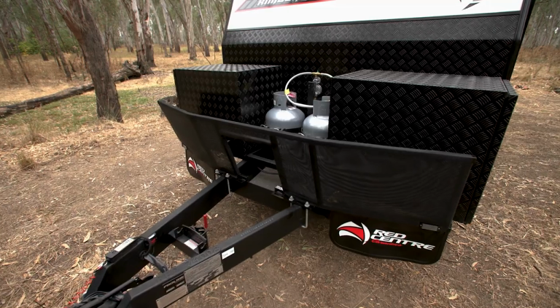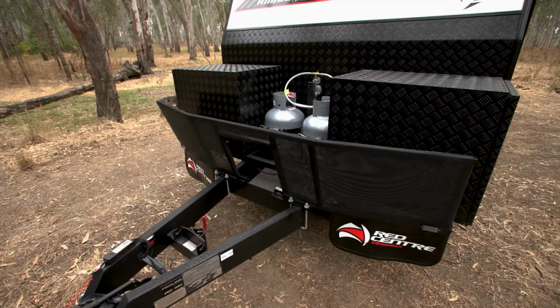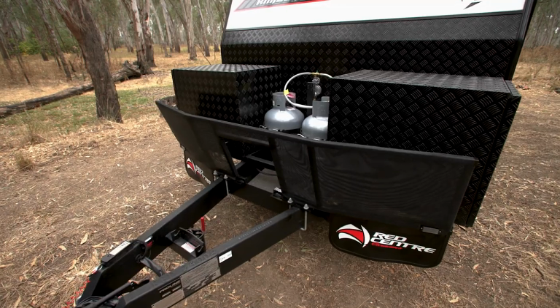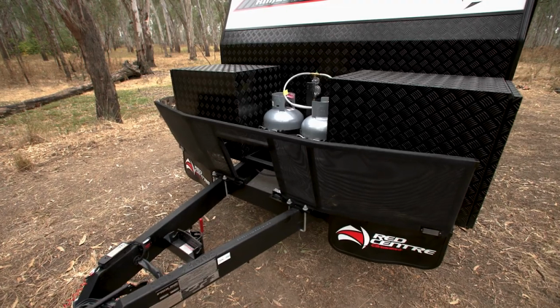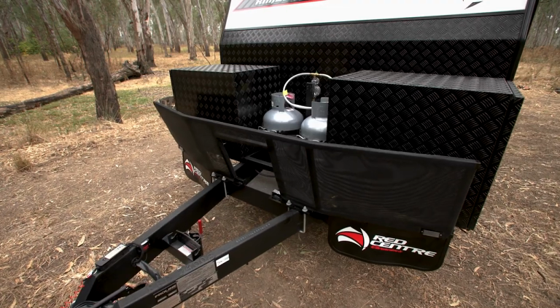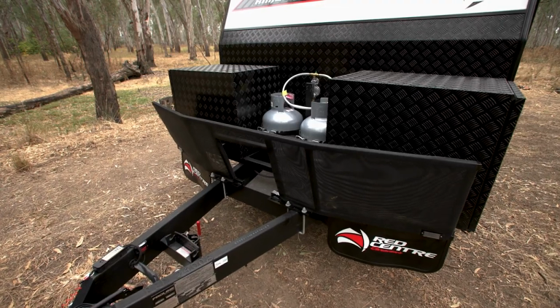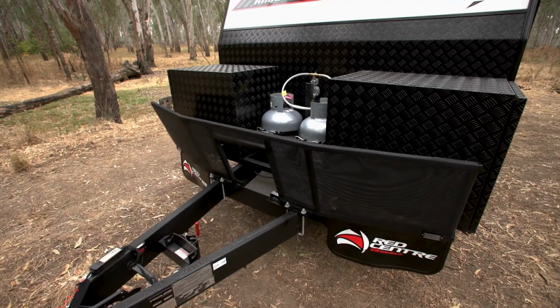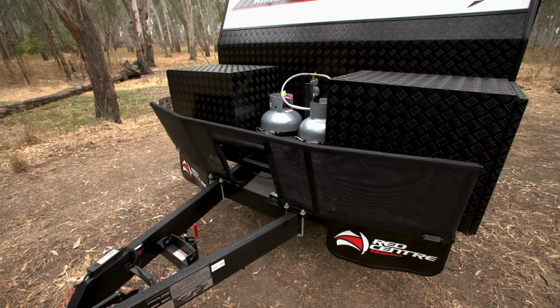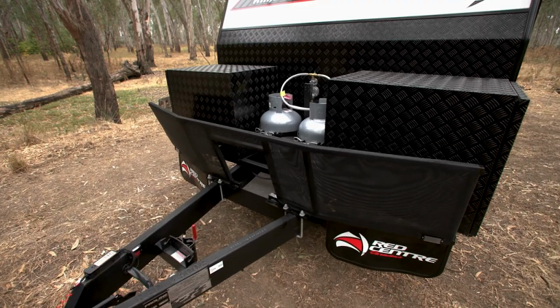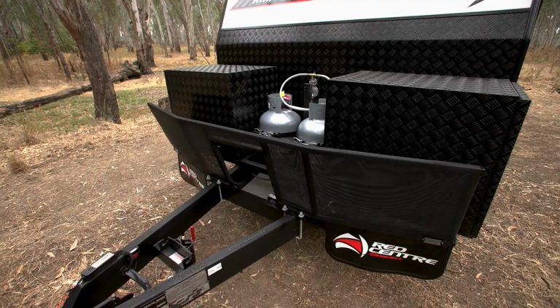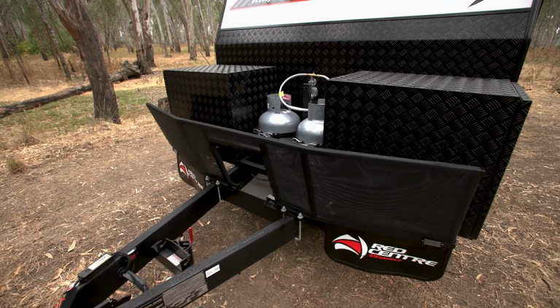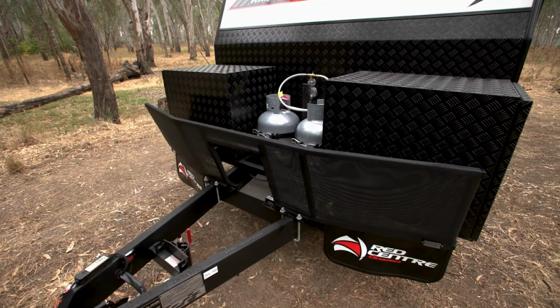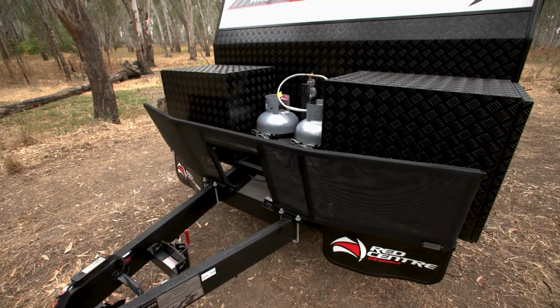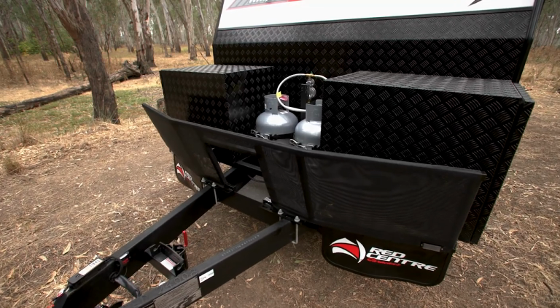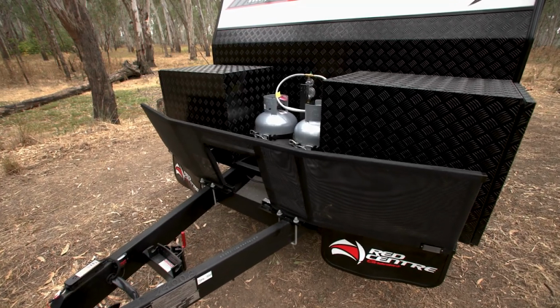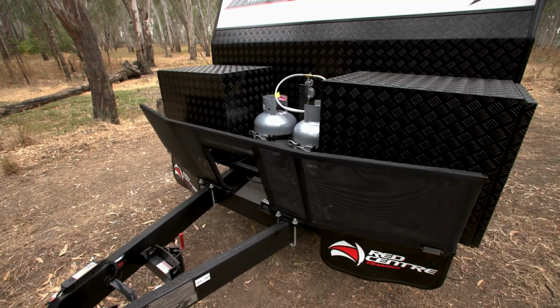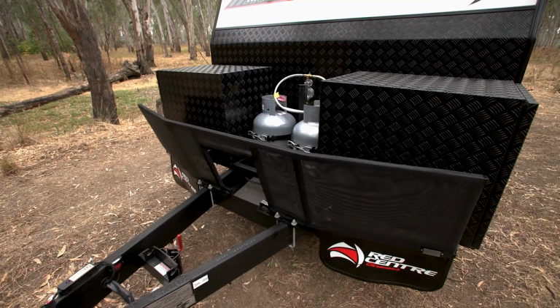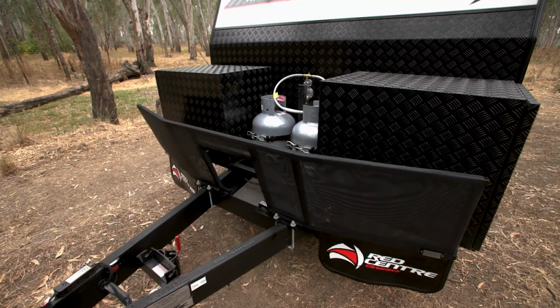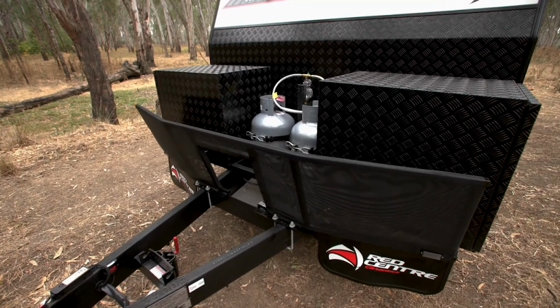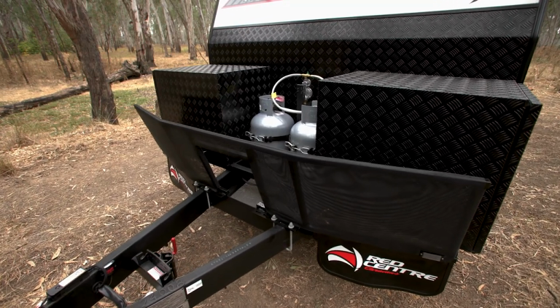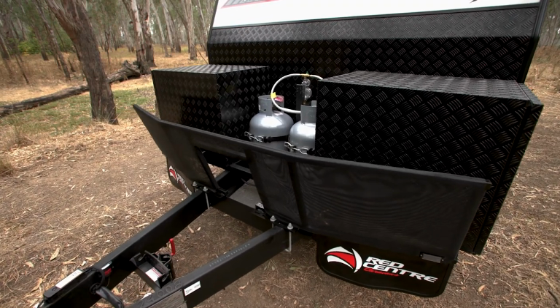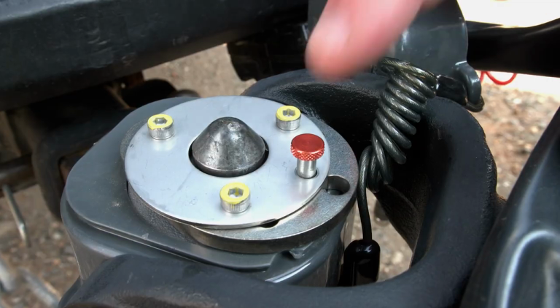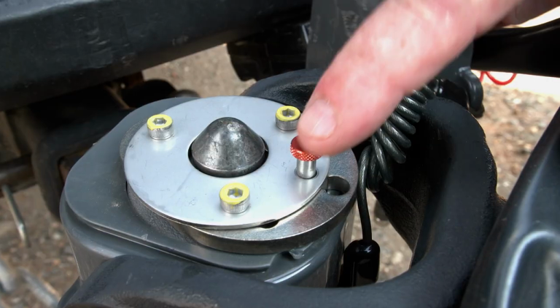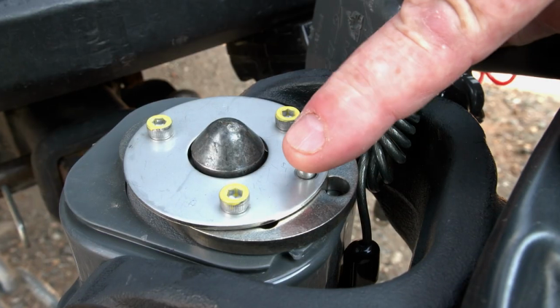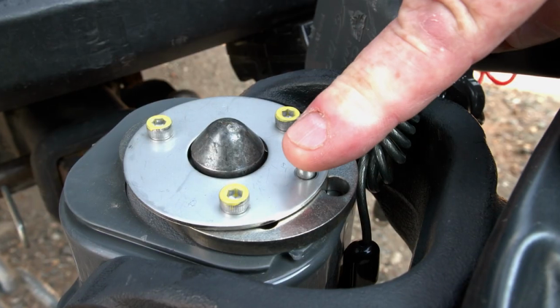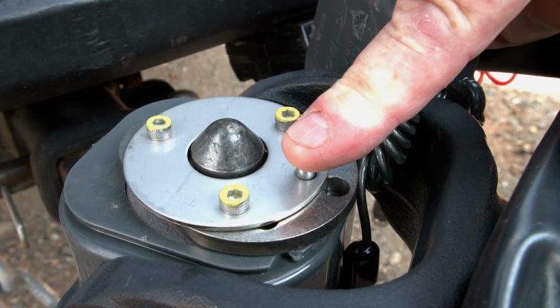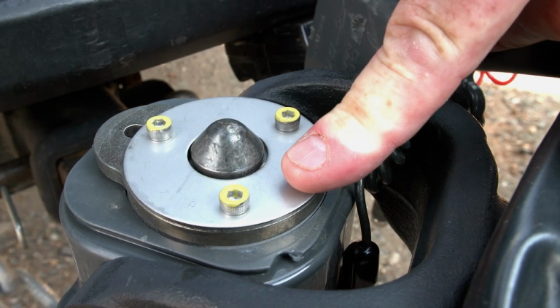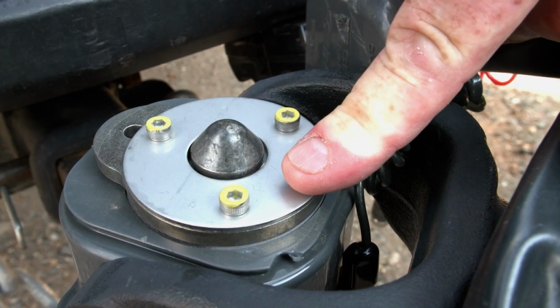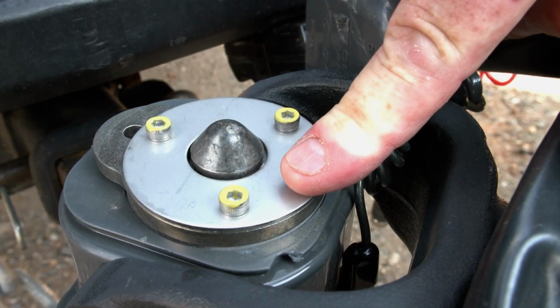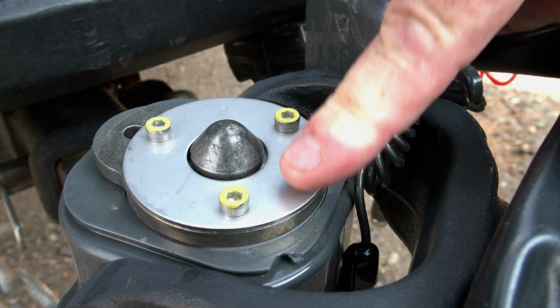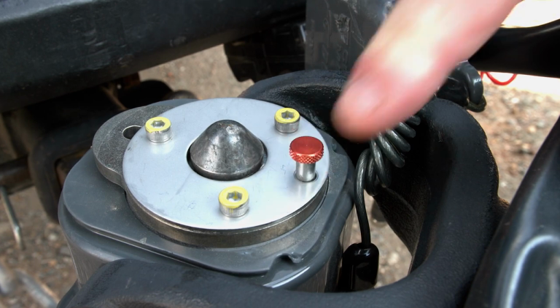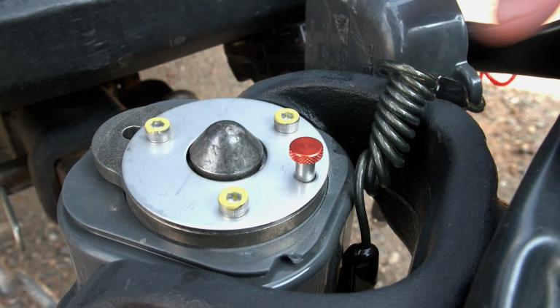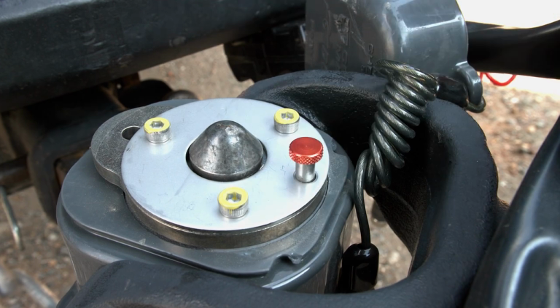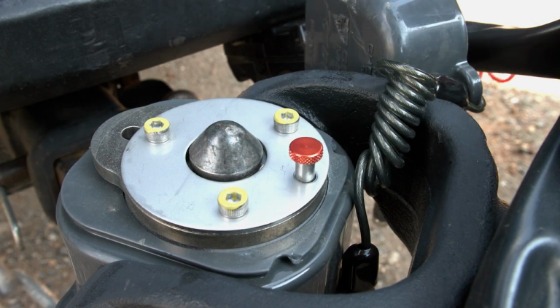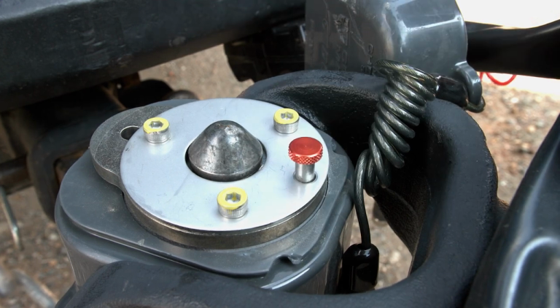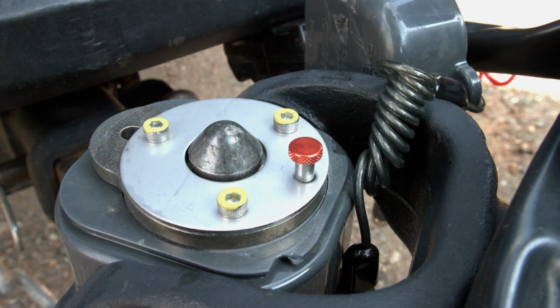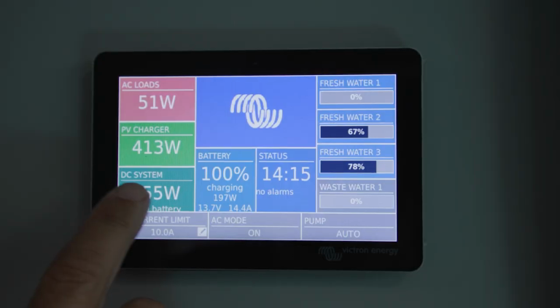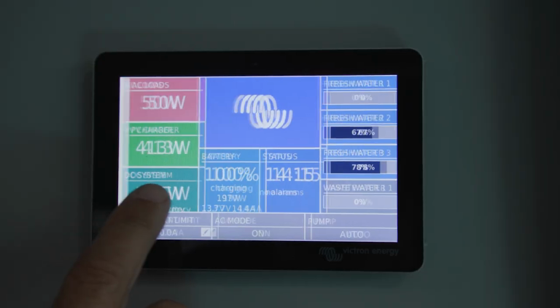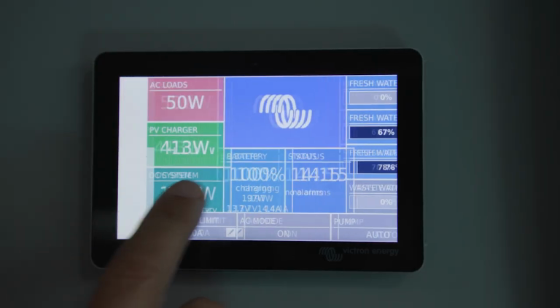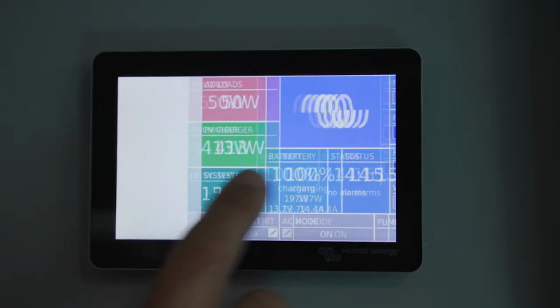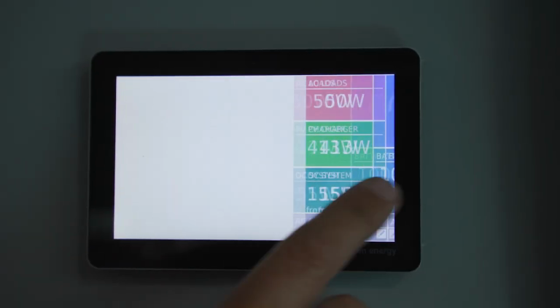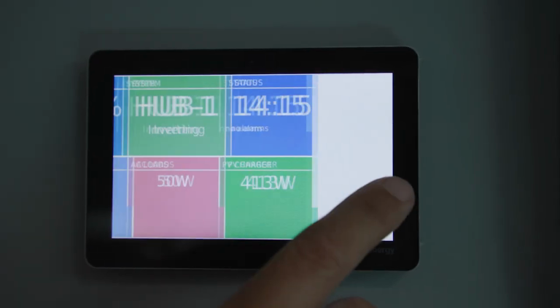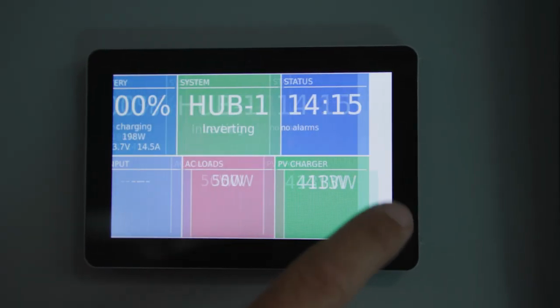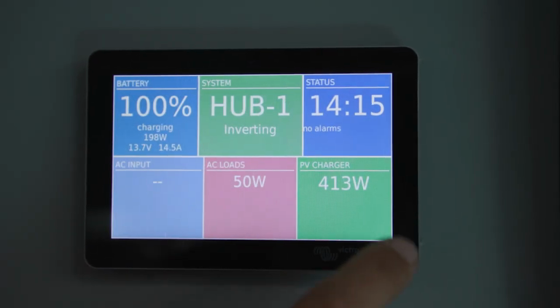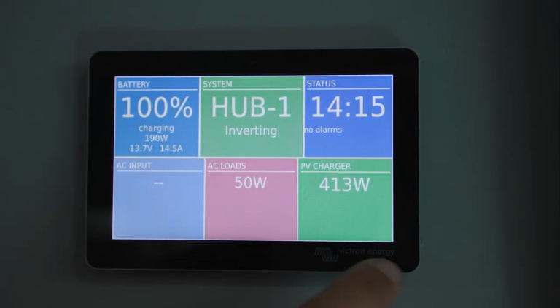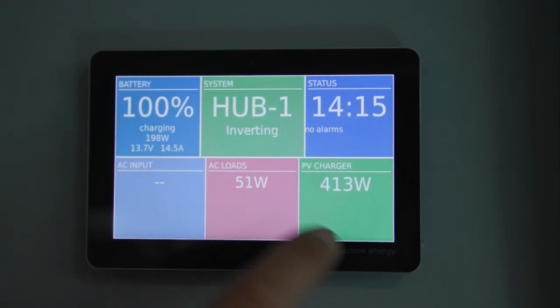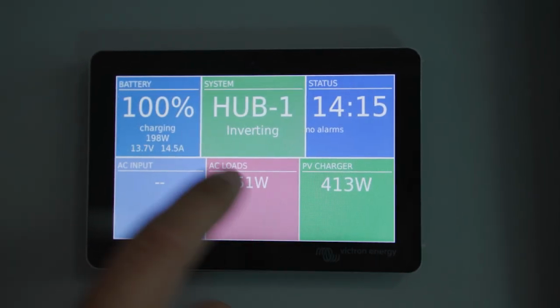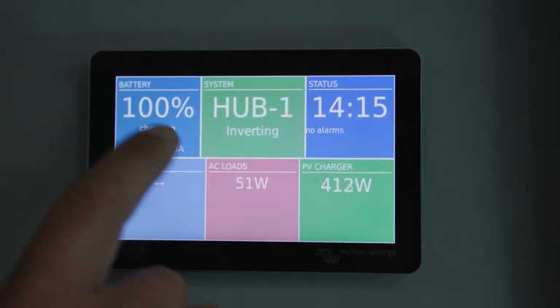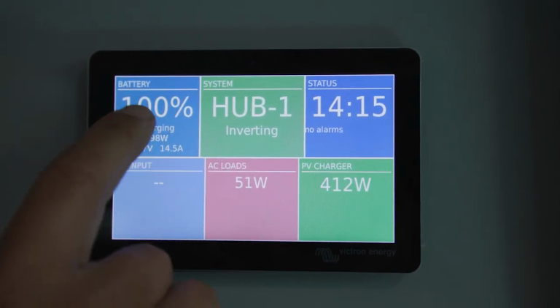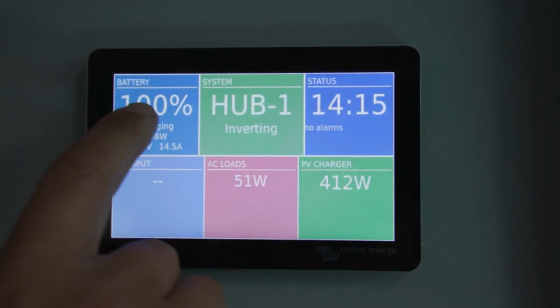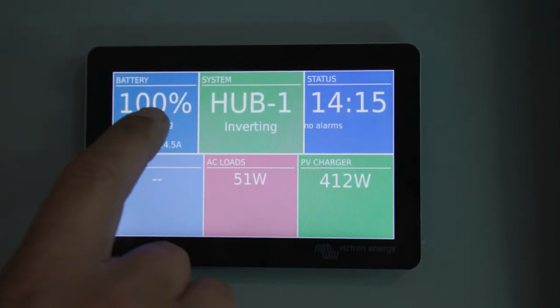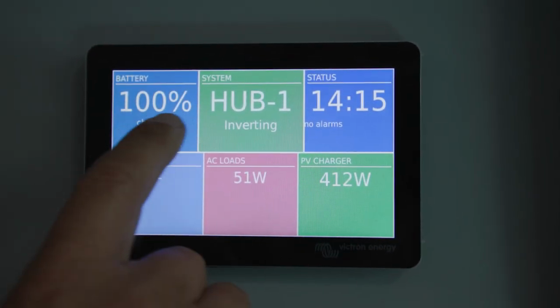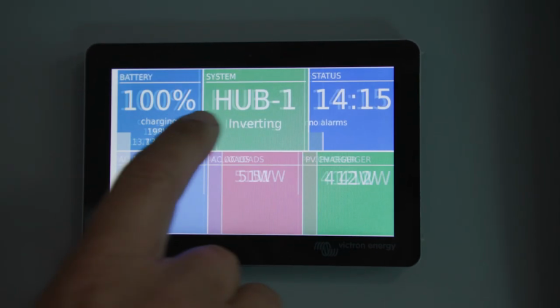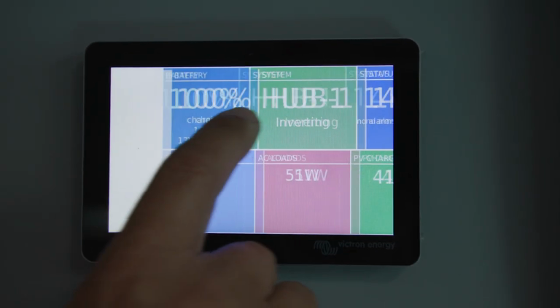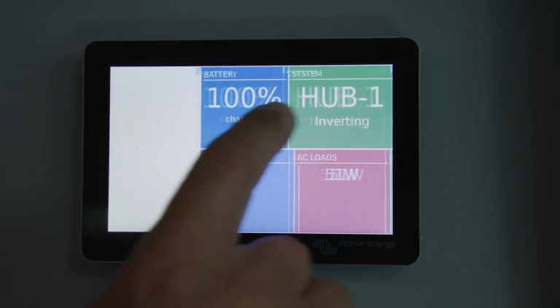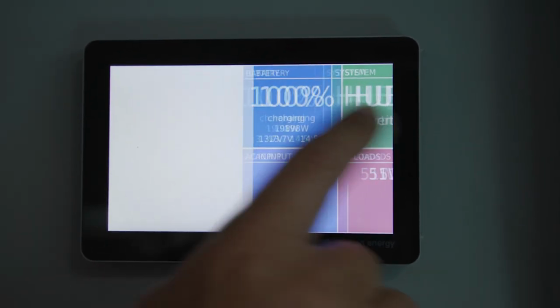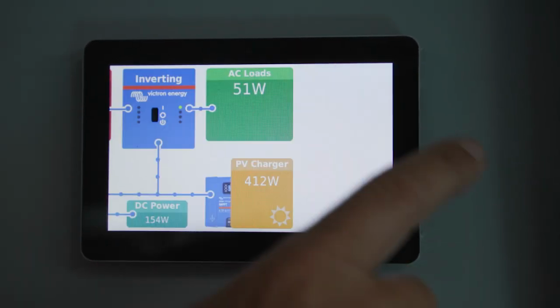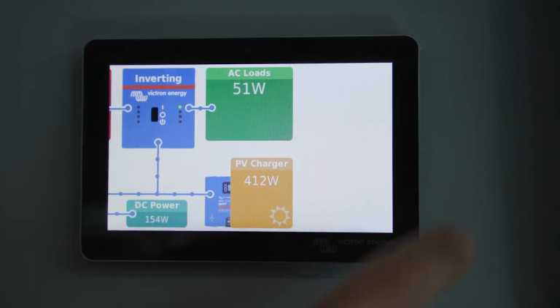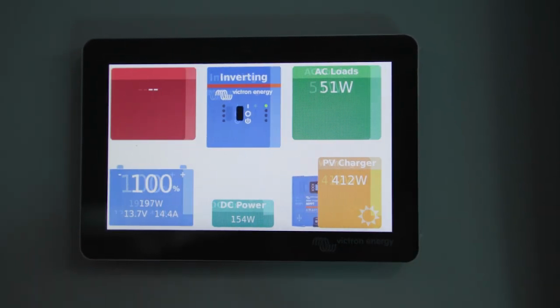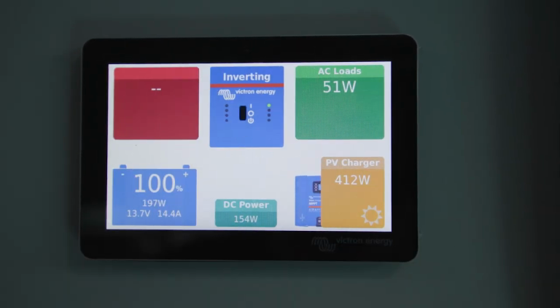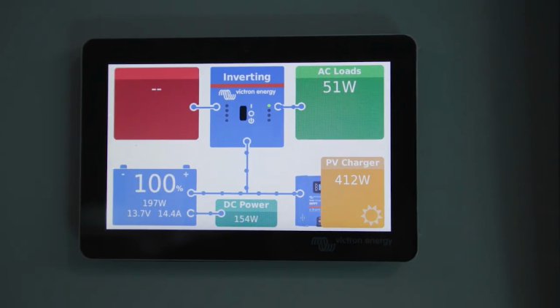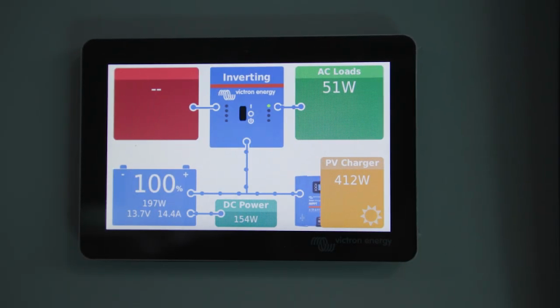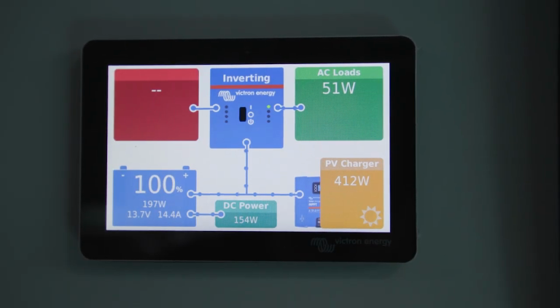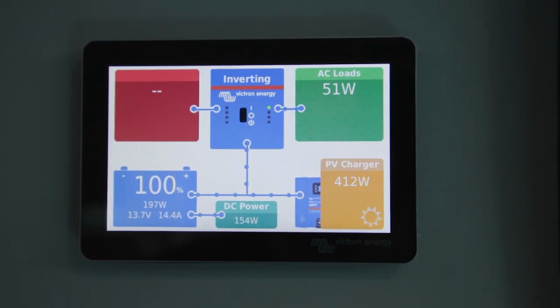Extended drawbar, dual toolboxes, DO35 coupling, the Victron battery management system. This van will take you wherever you want to go.